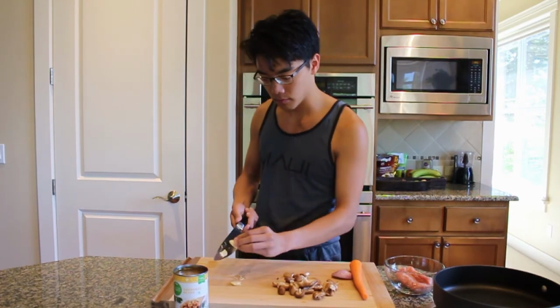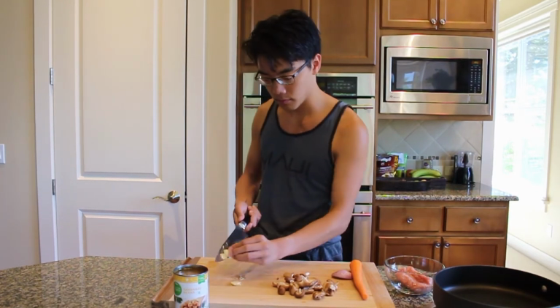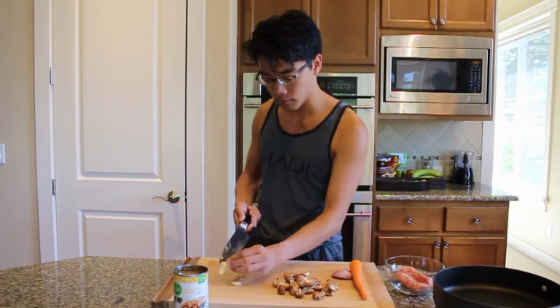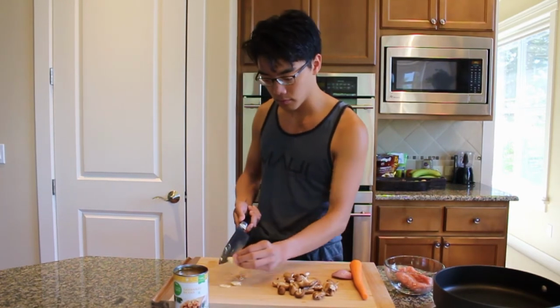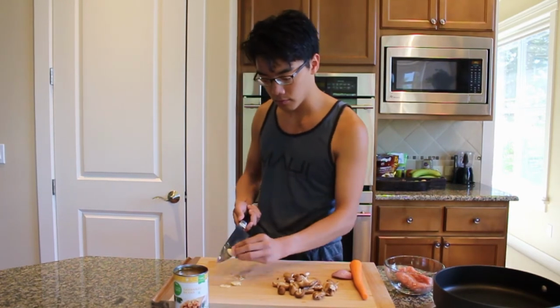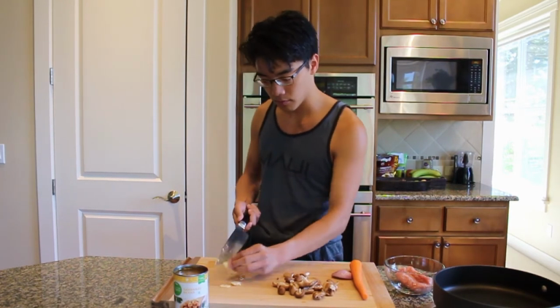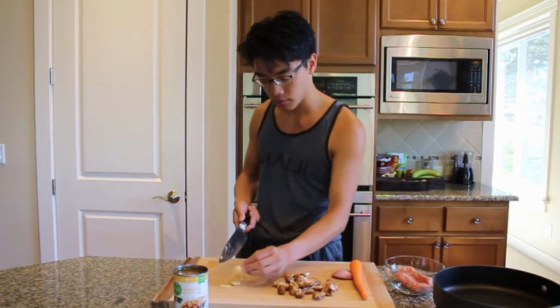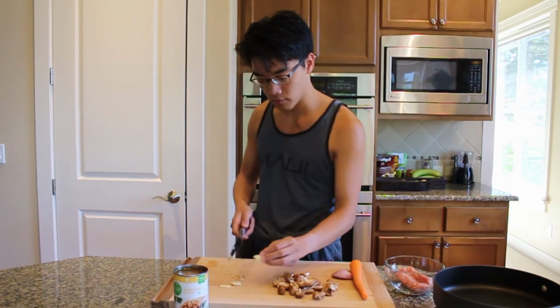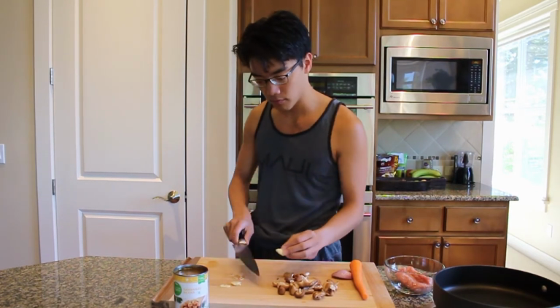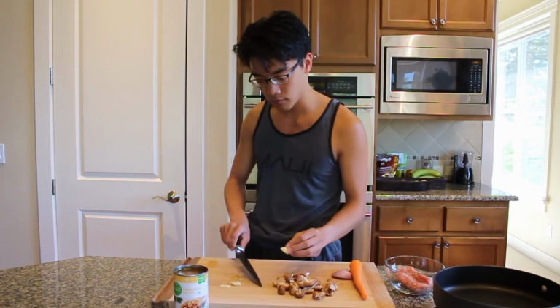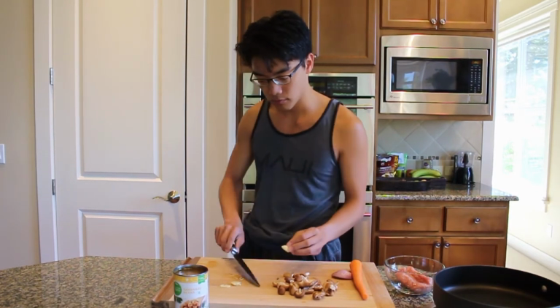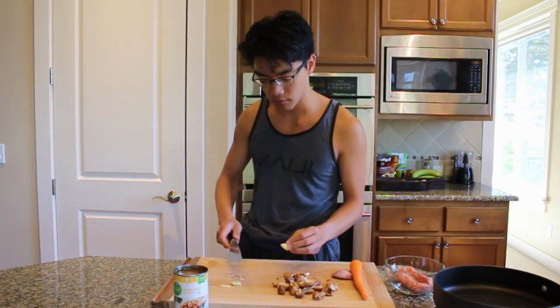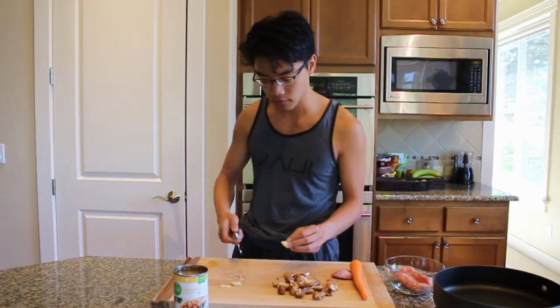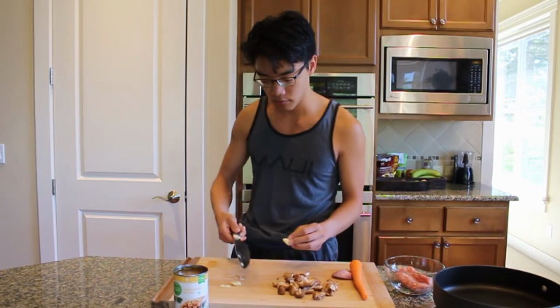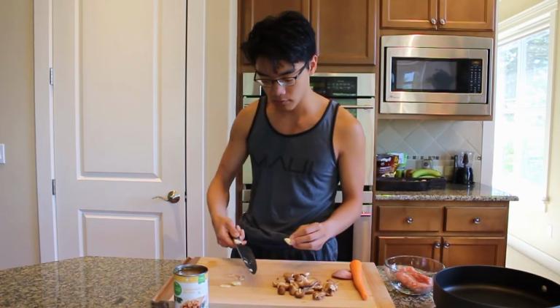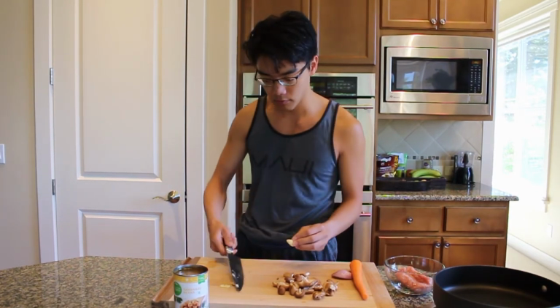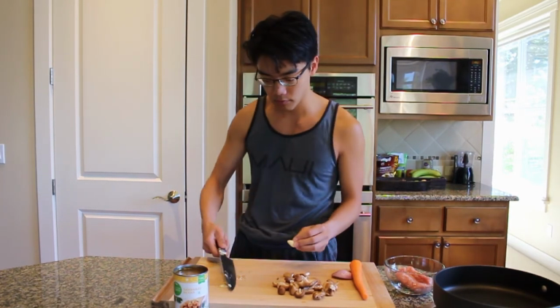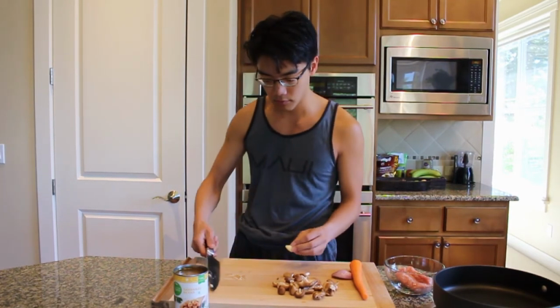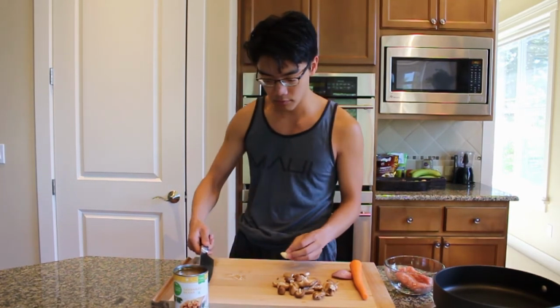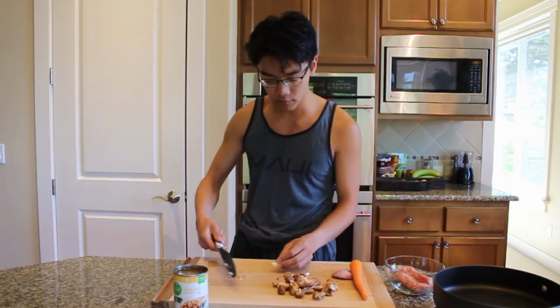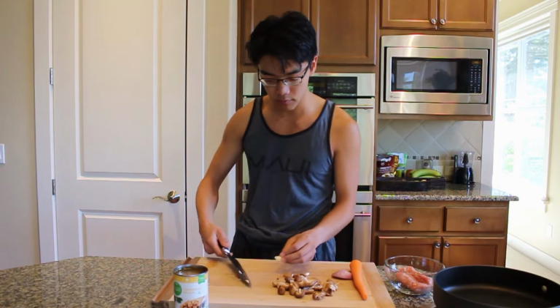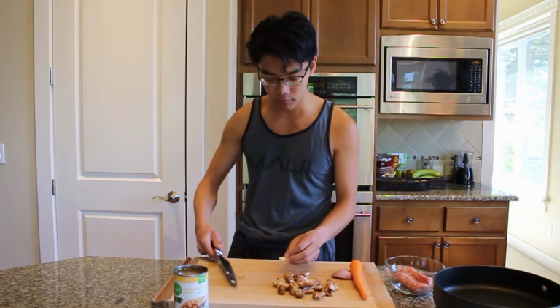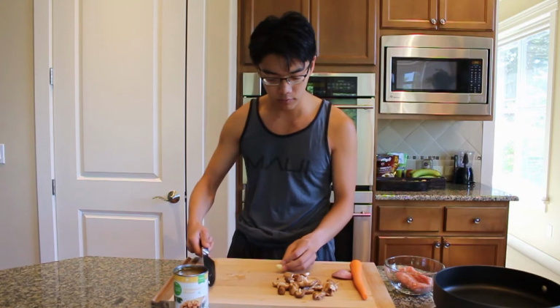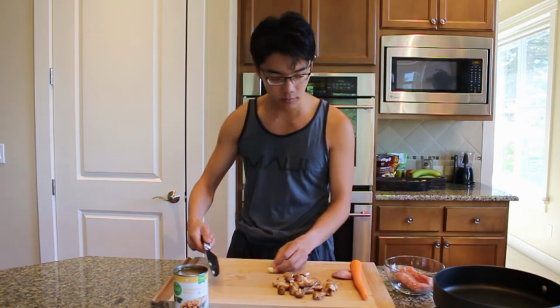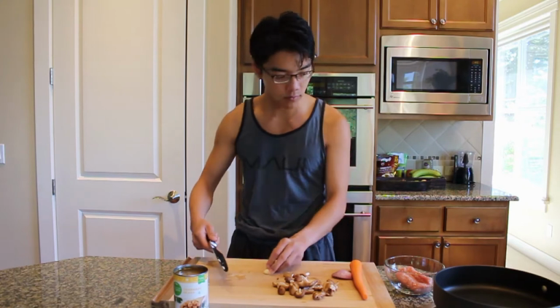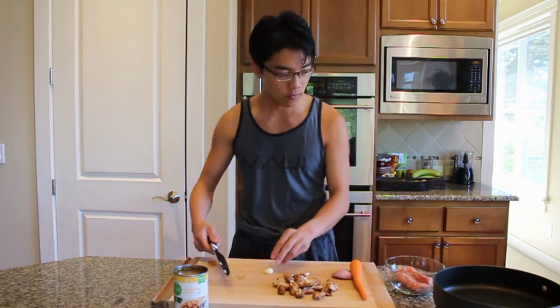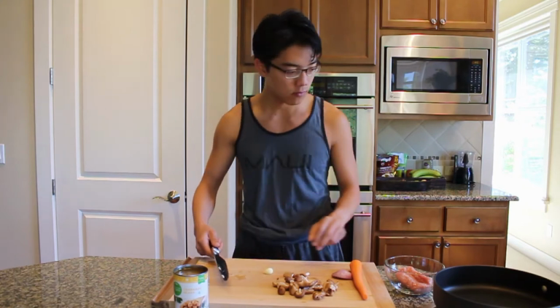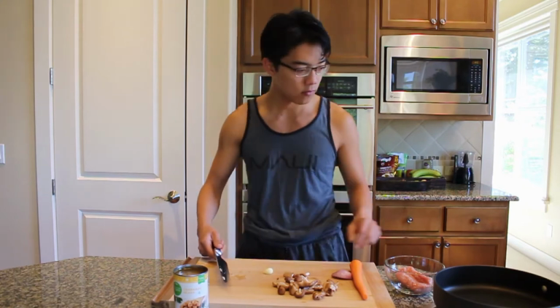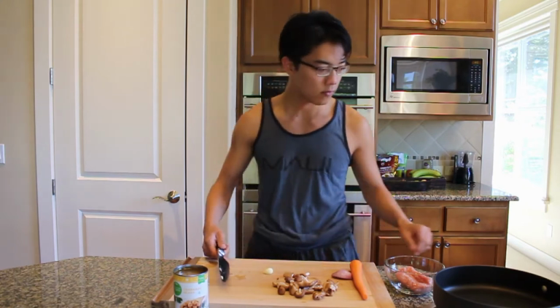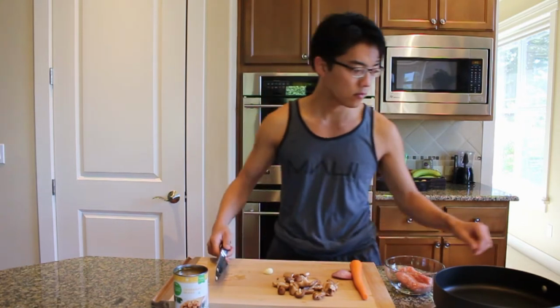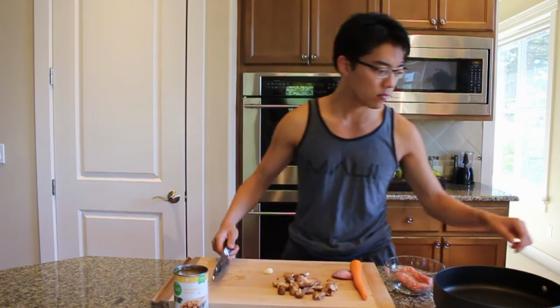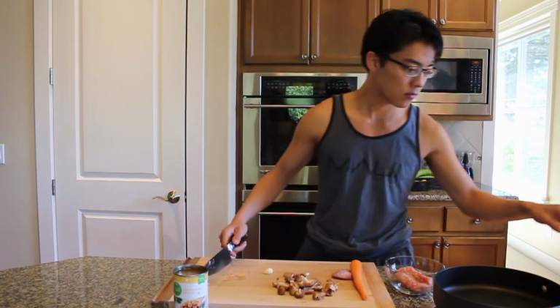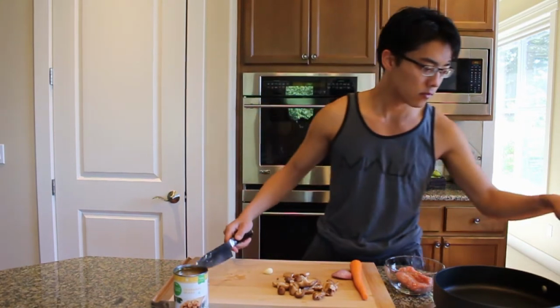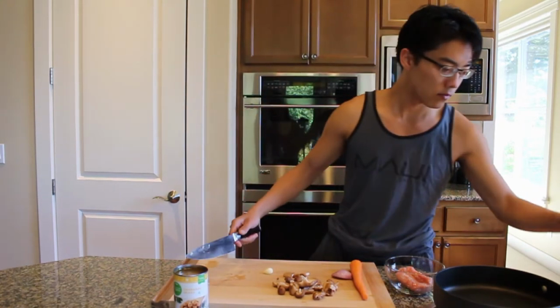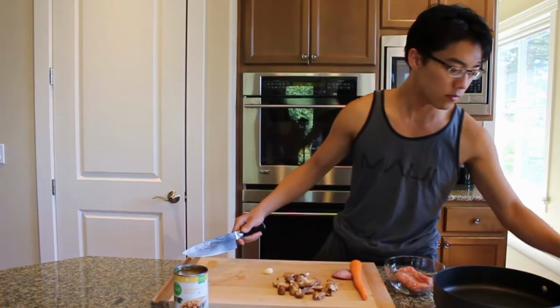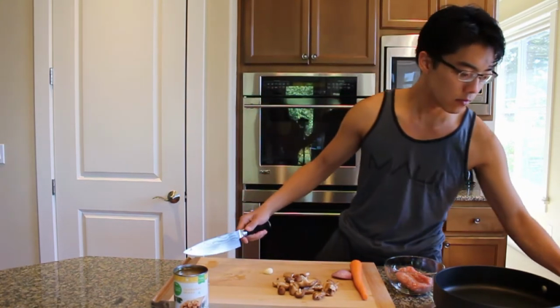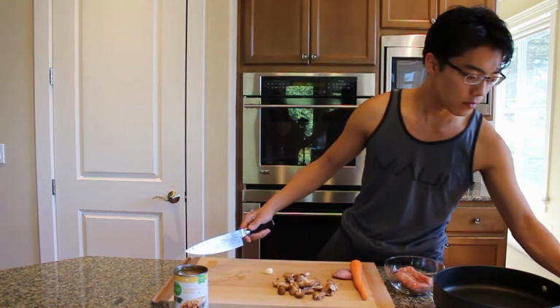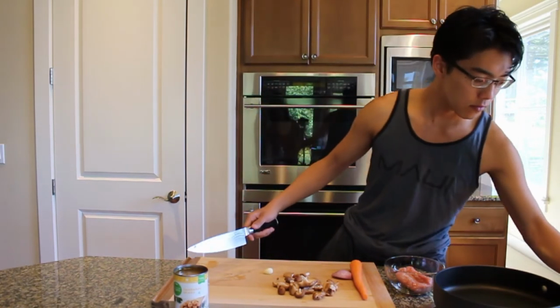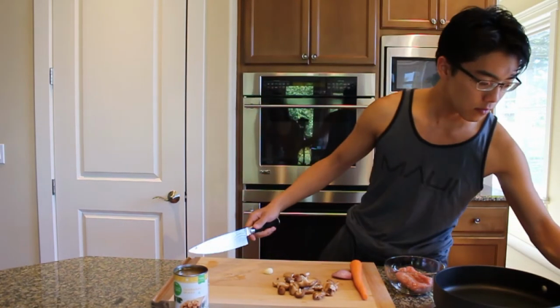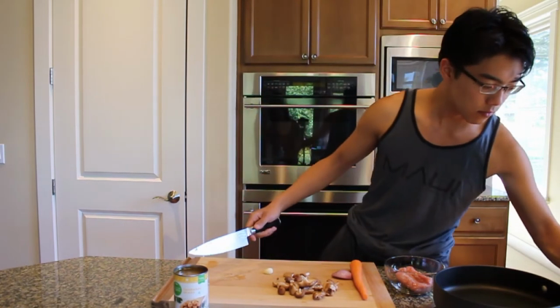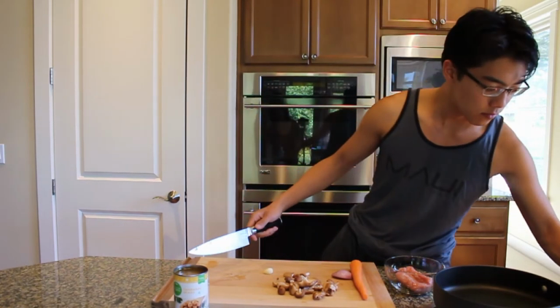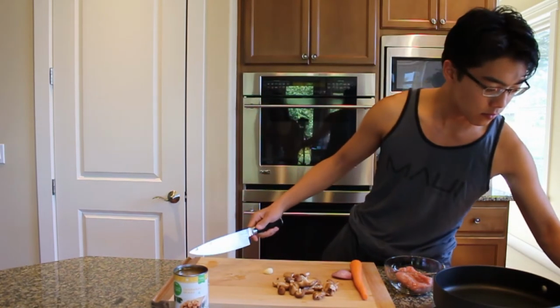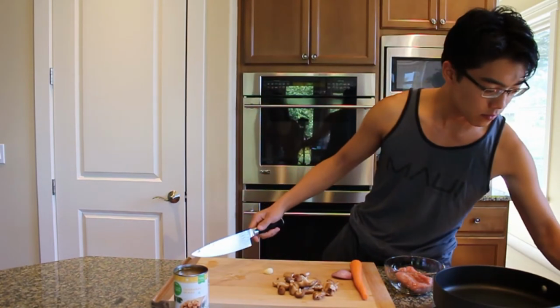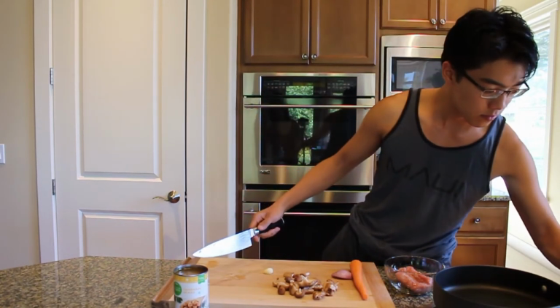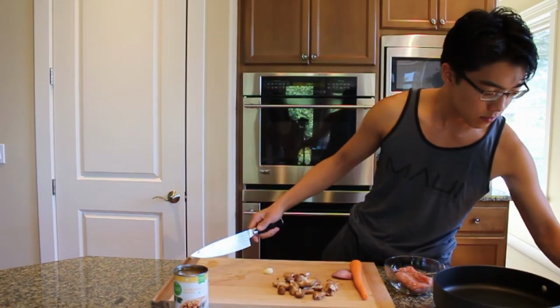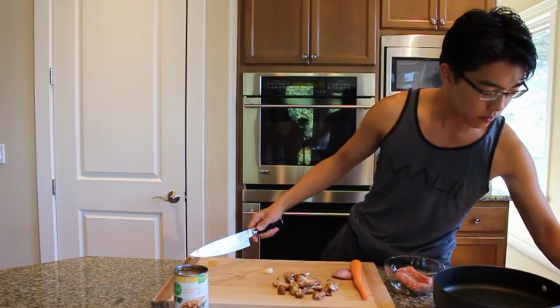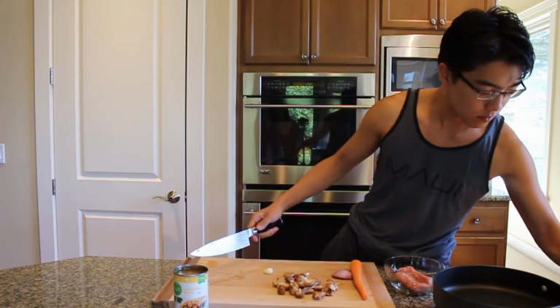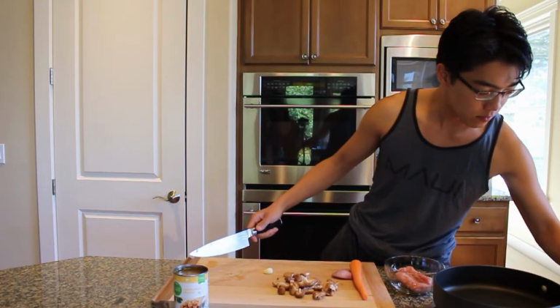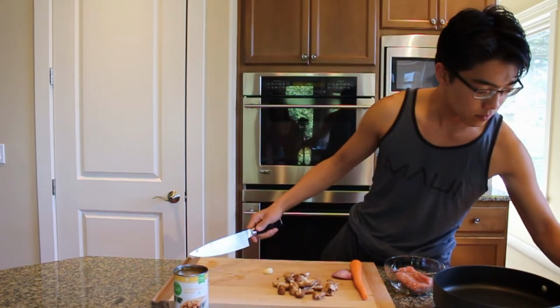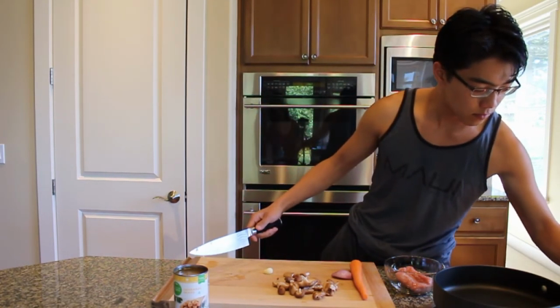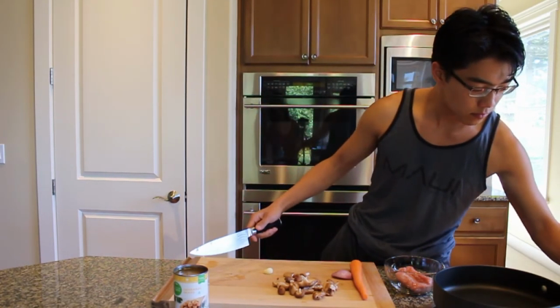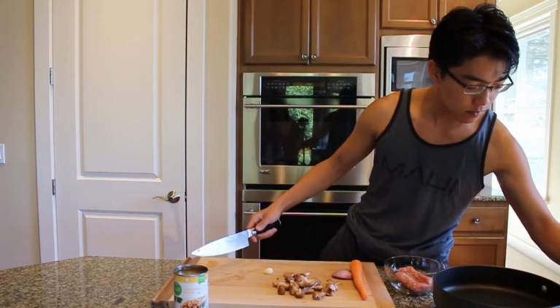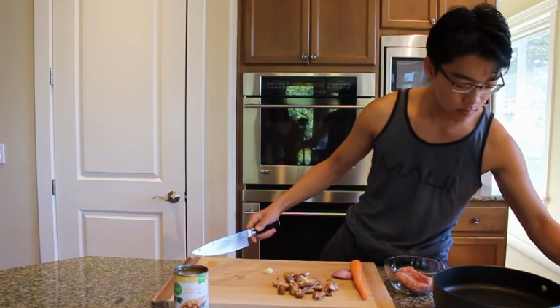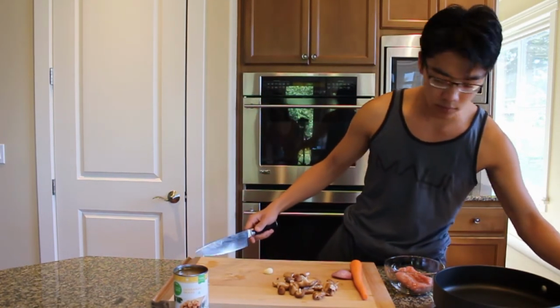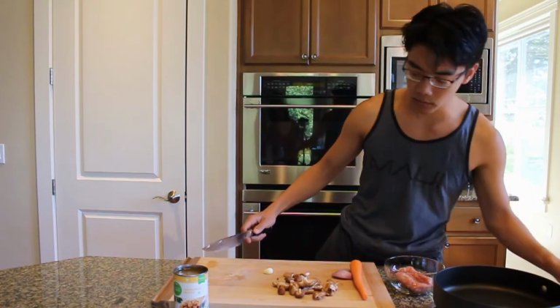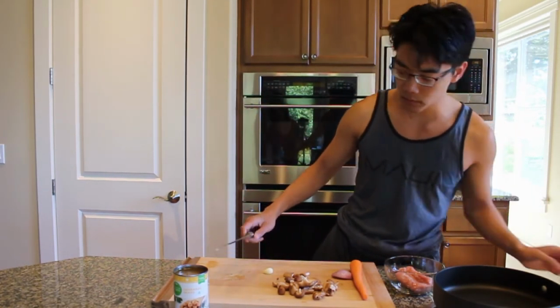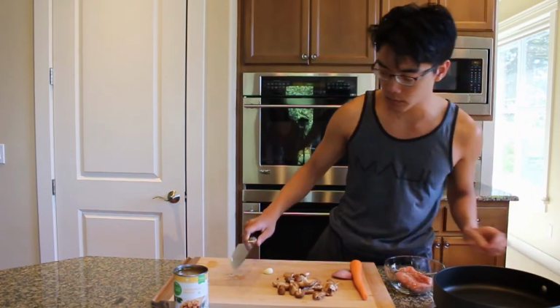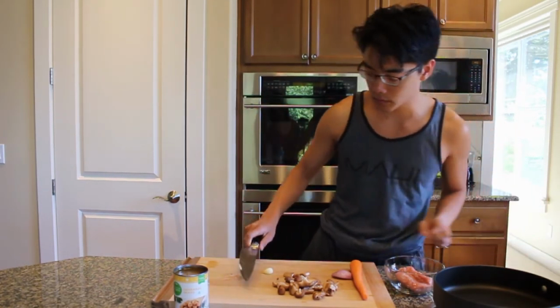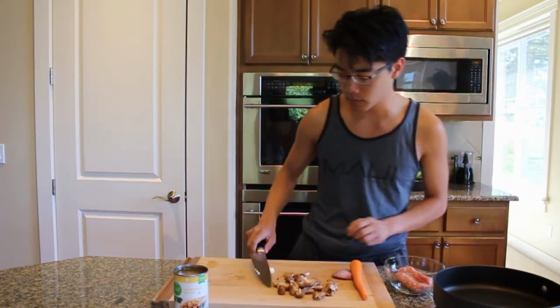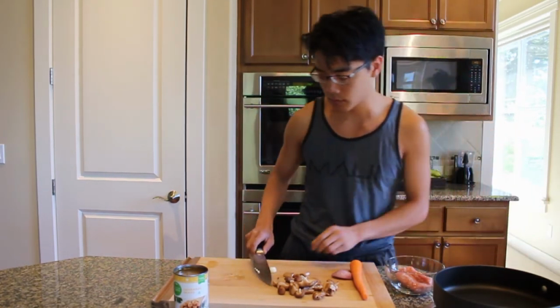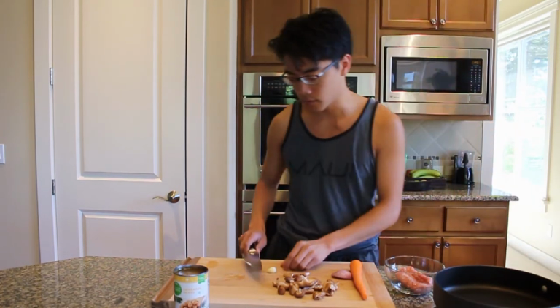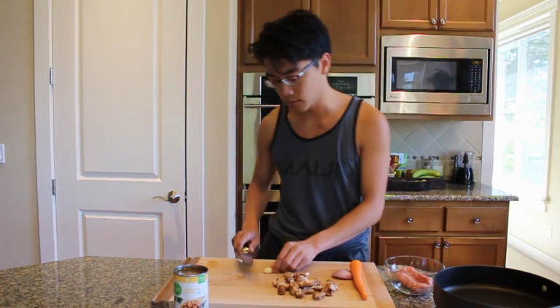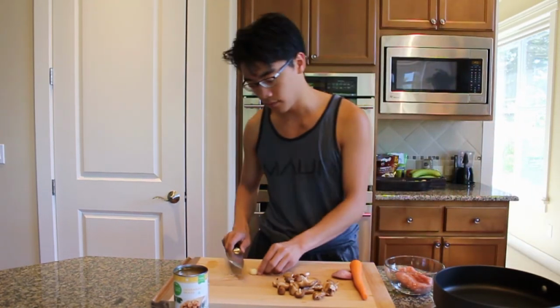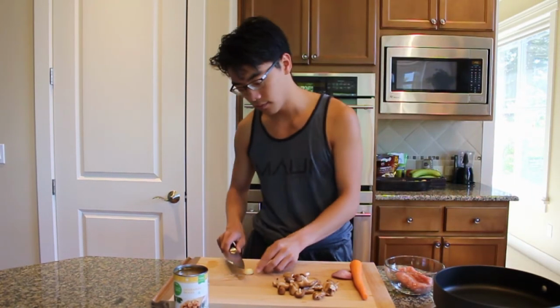Go ahead and heat up the pan while you're chopping the vegetables, because by the time you're done, the pan should be hot and ready to go.